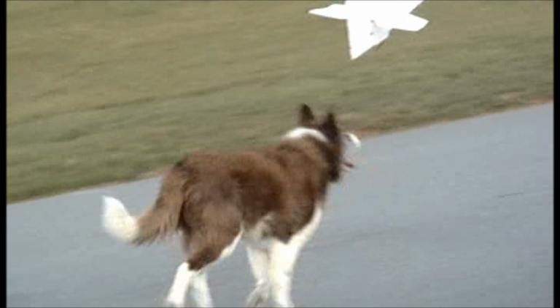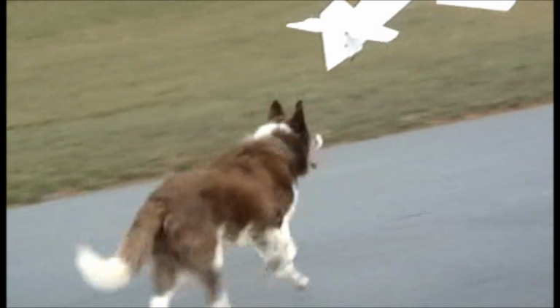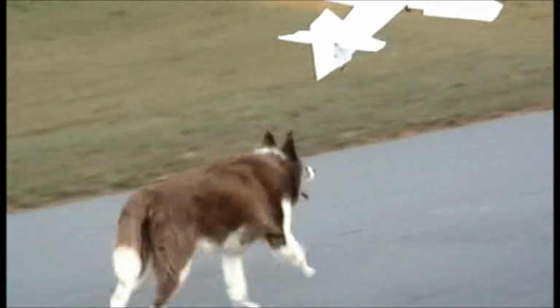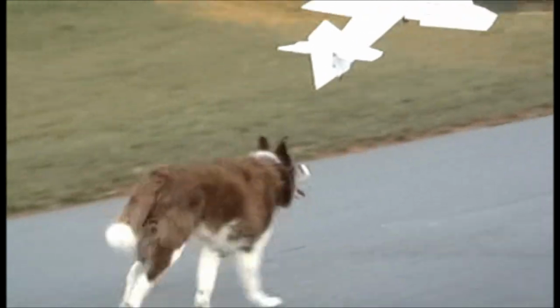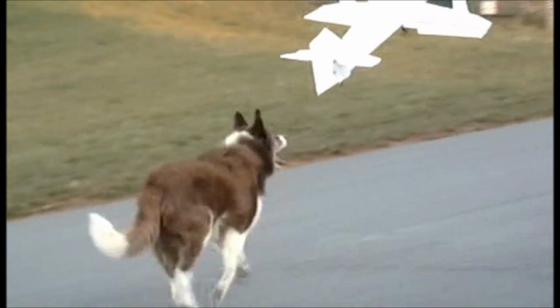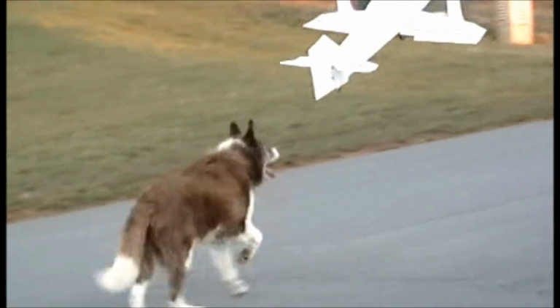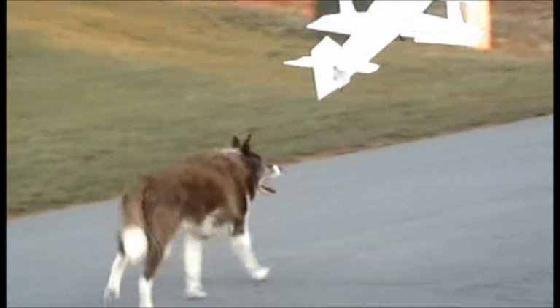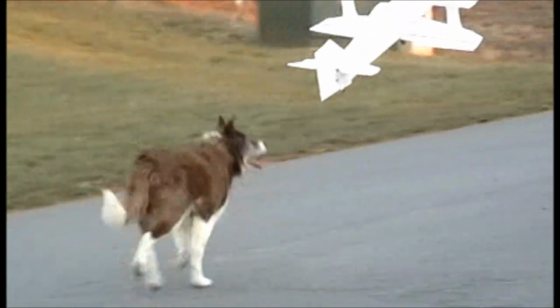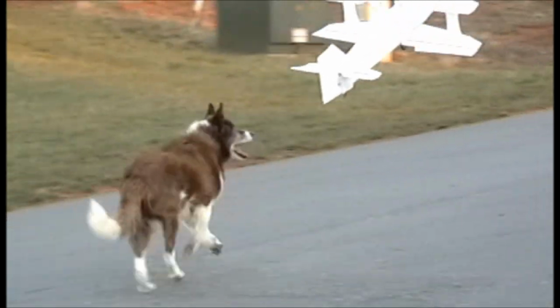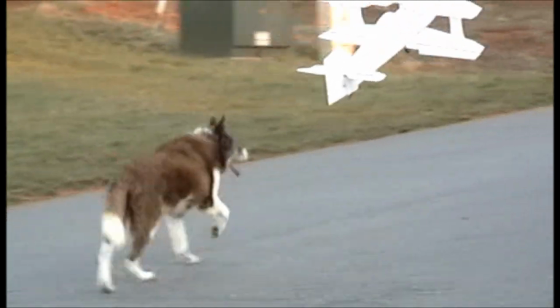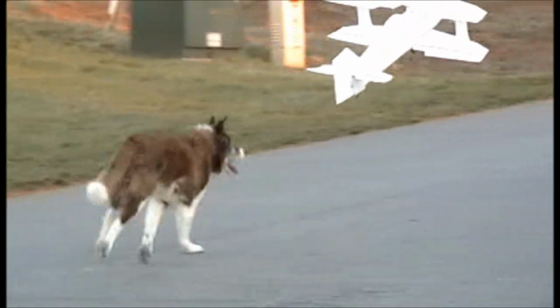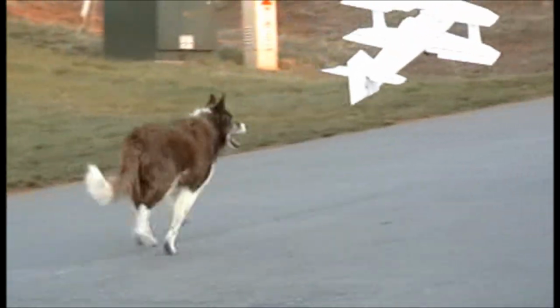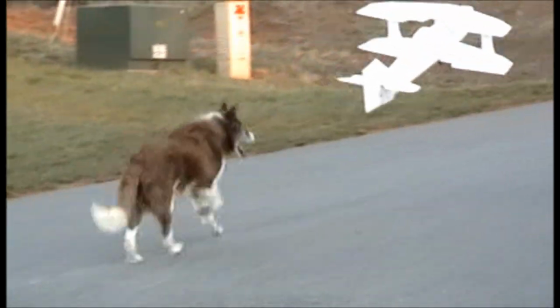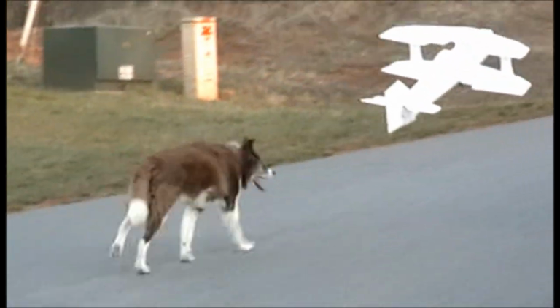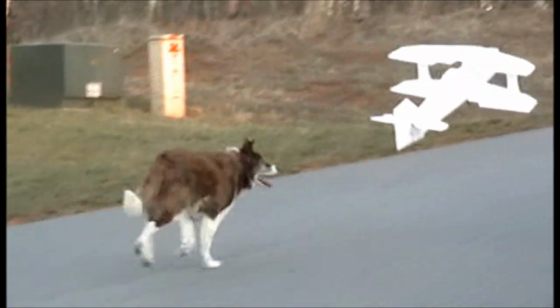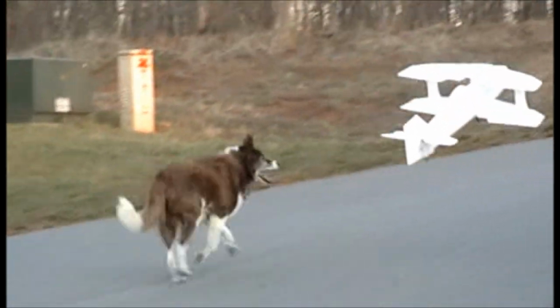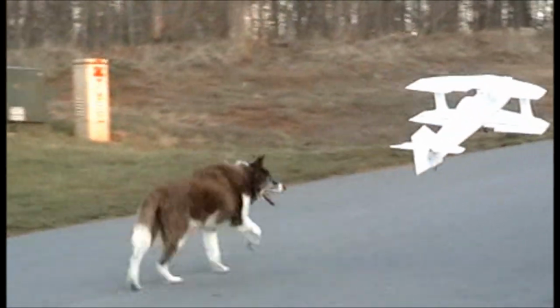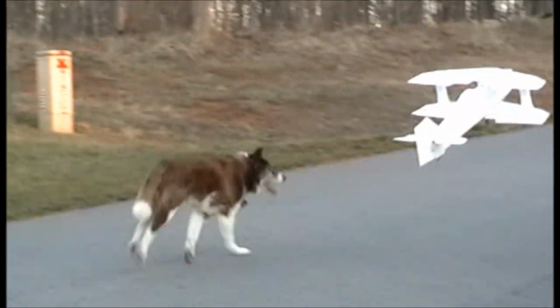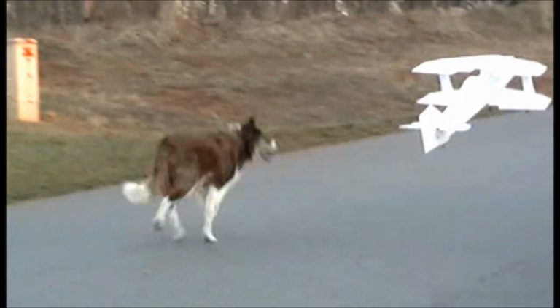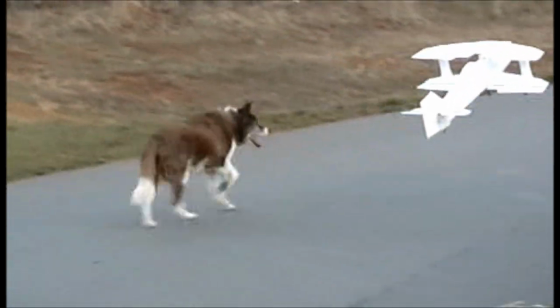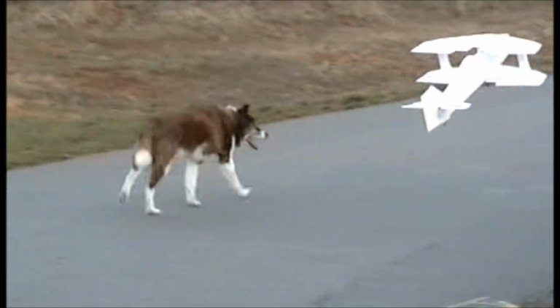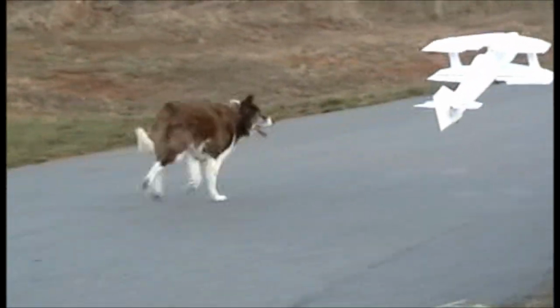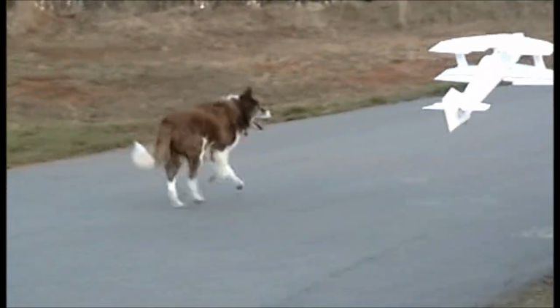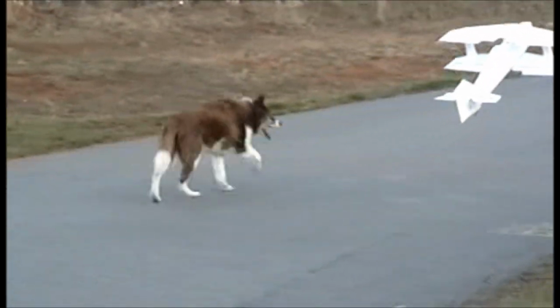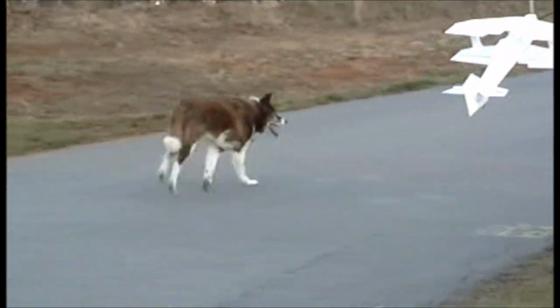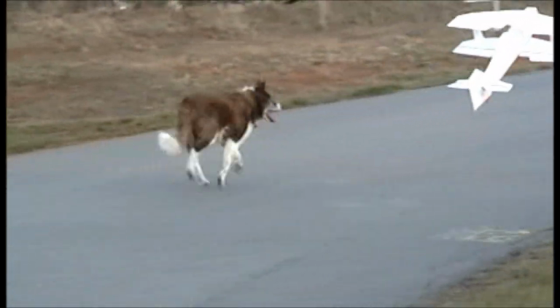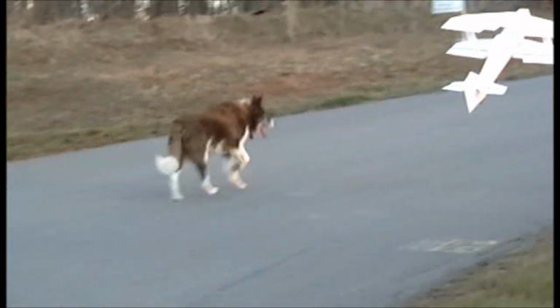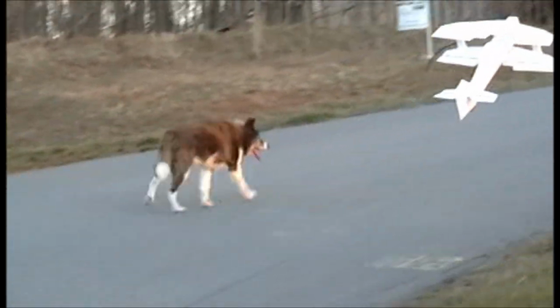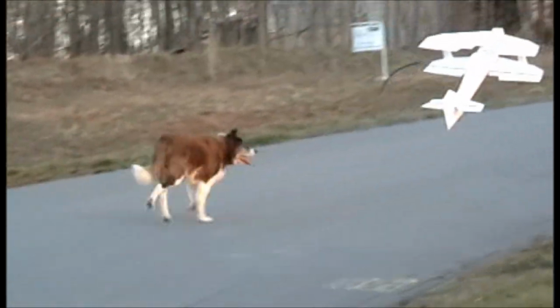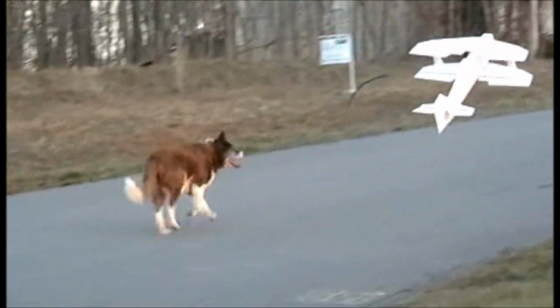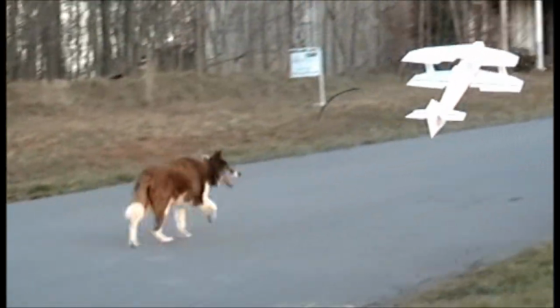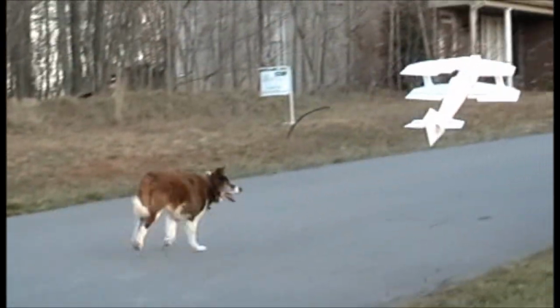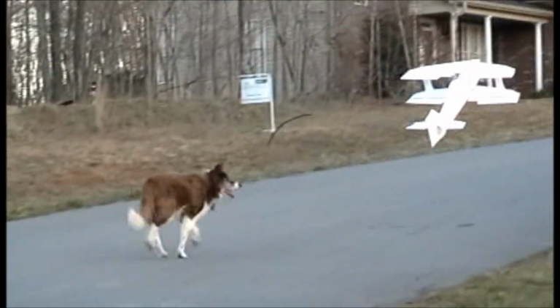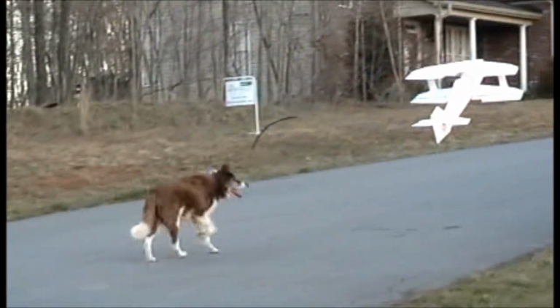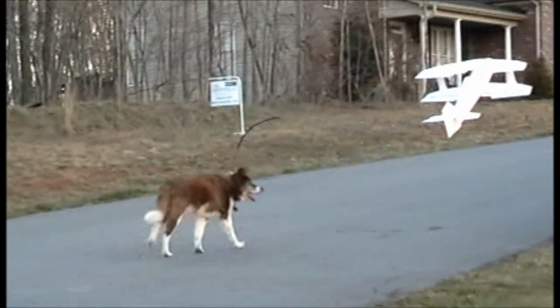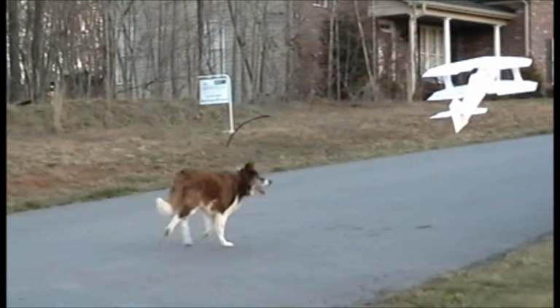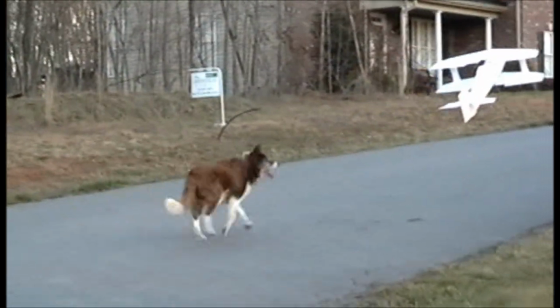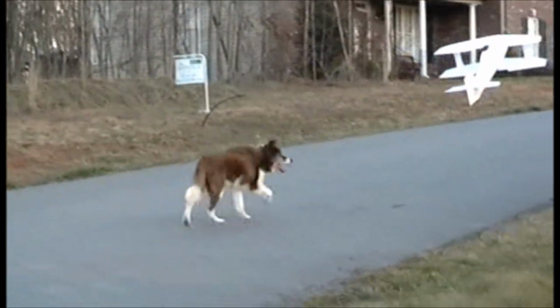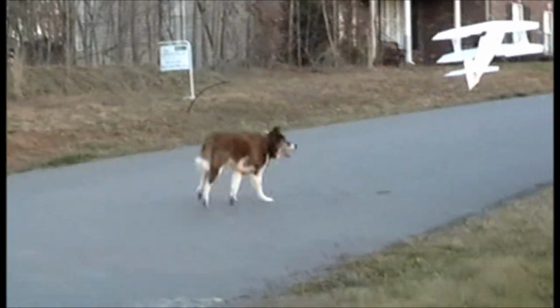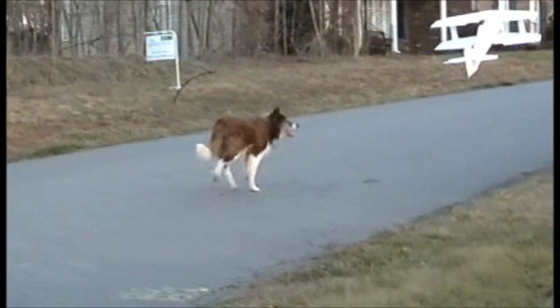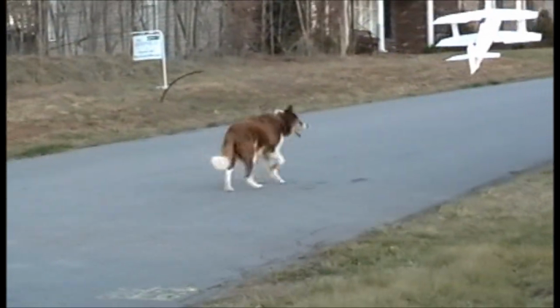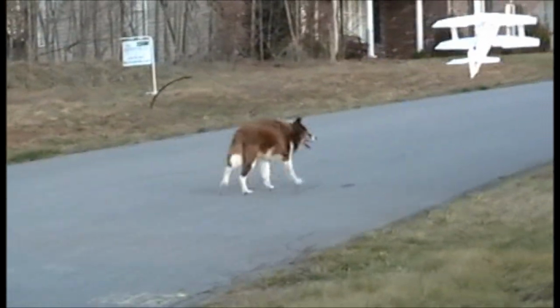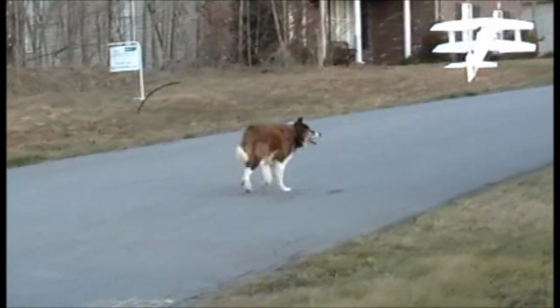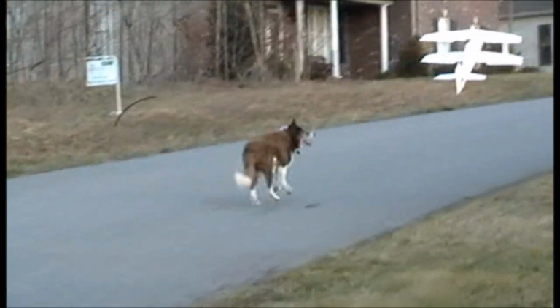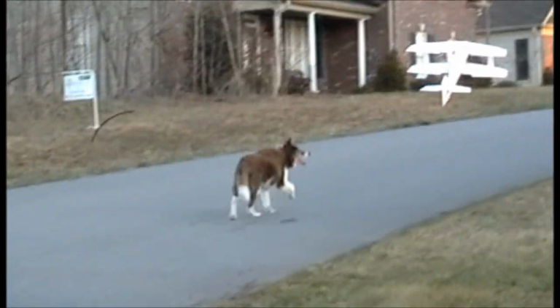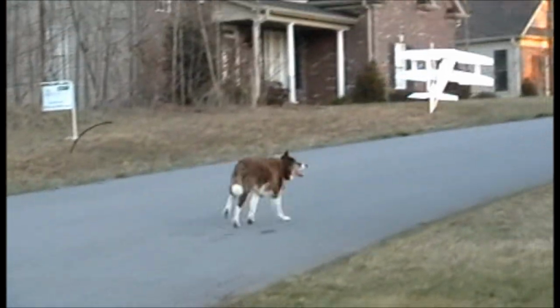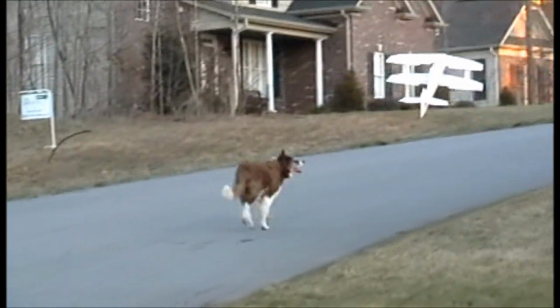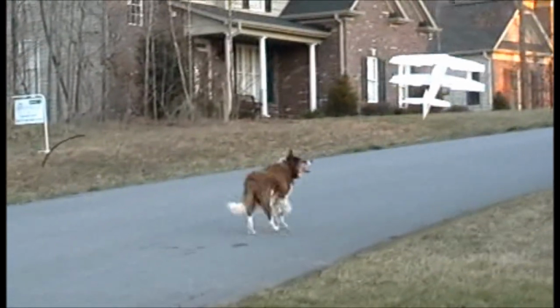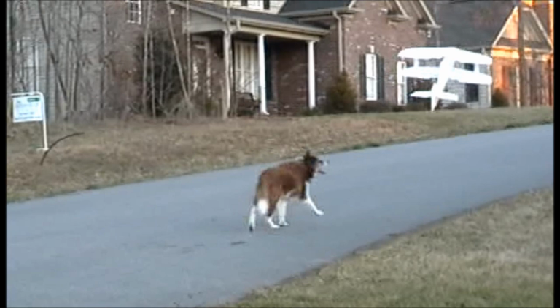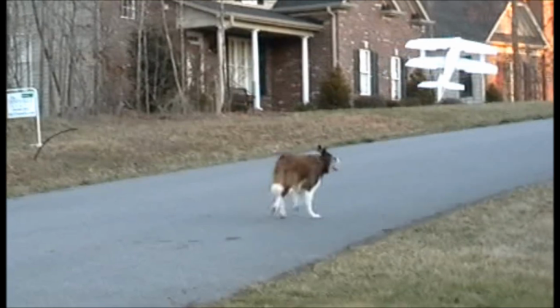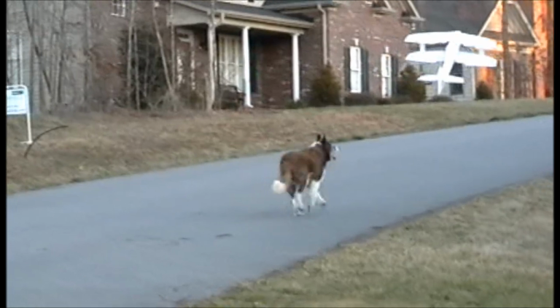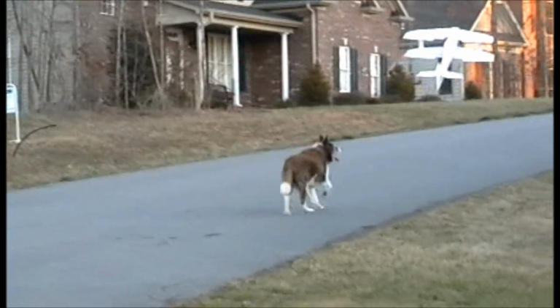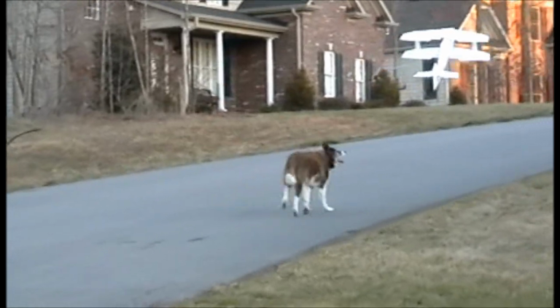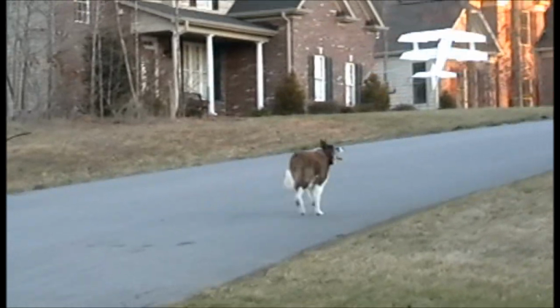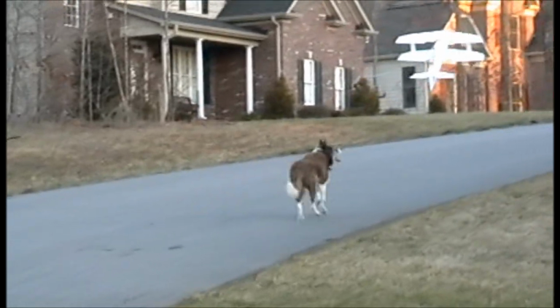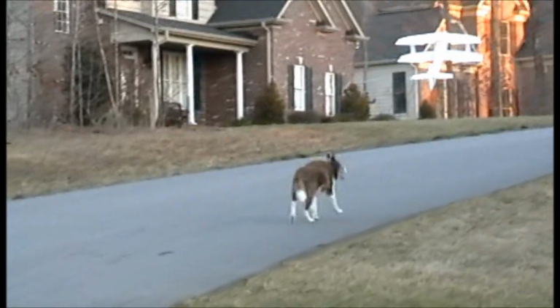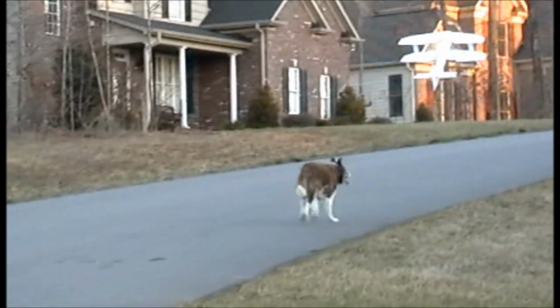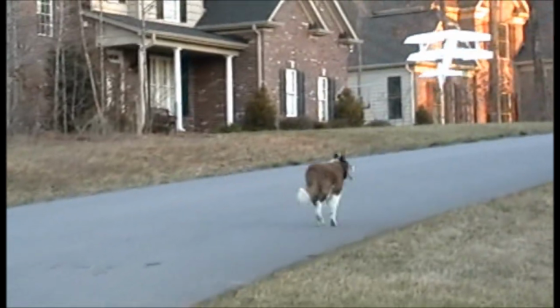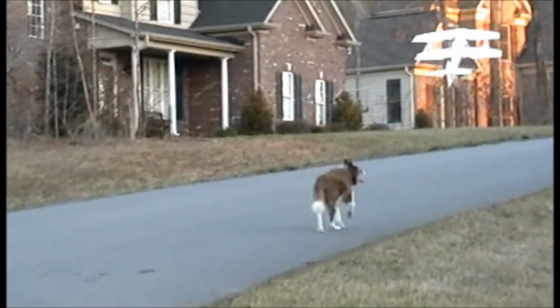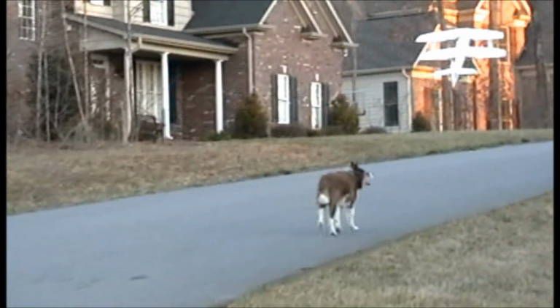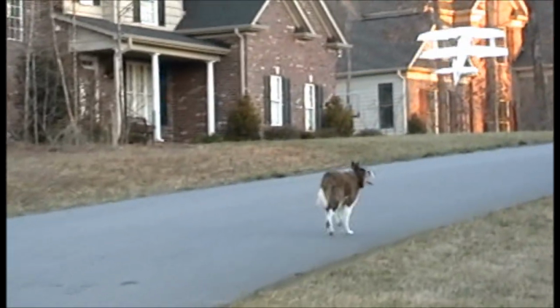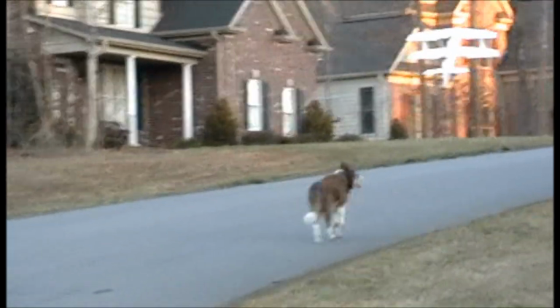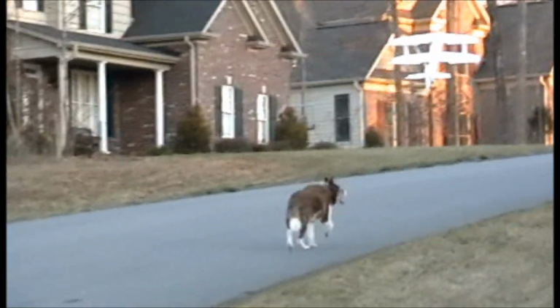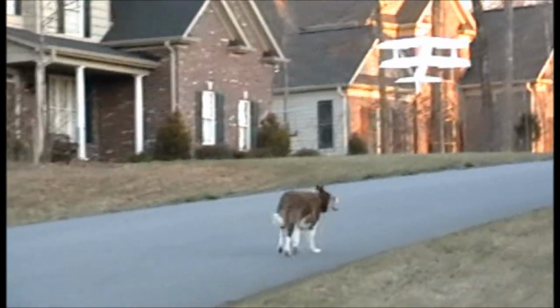The most expensive part of this hobby is the transmitter and the dog. Dogs are not inexpensive.